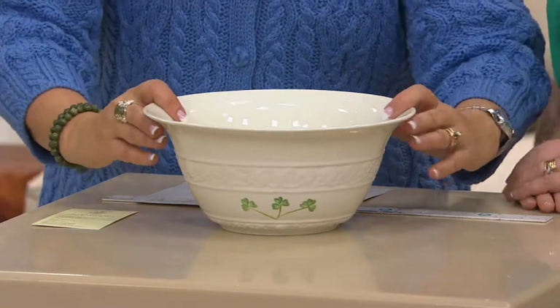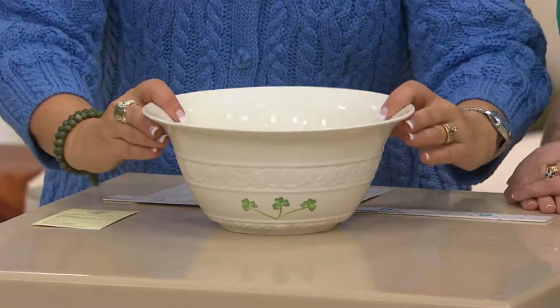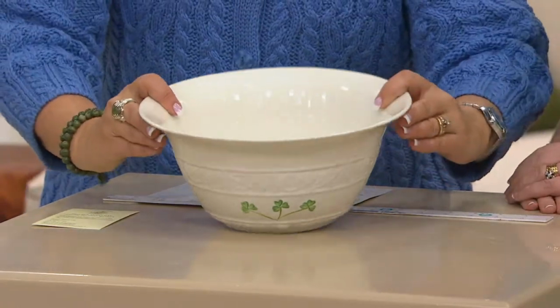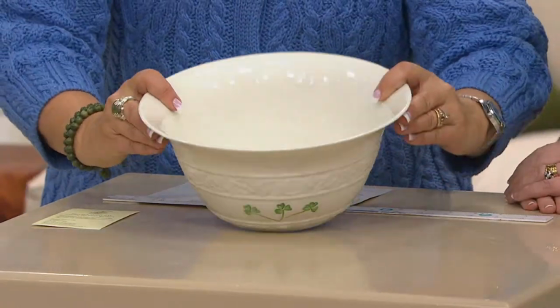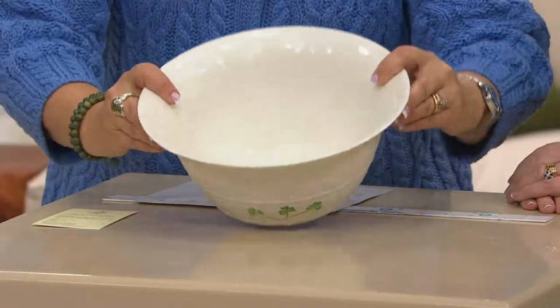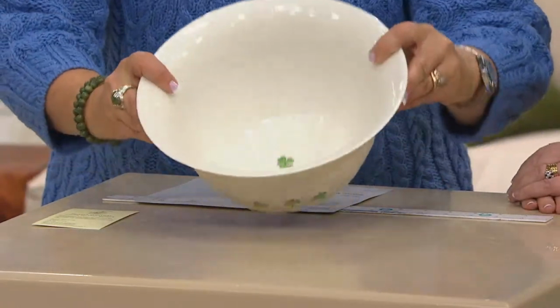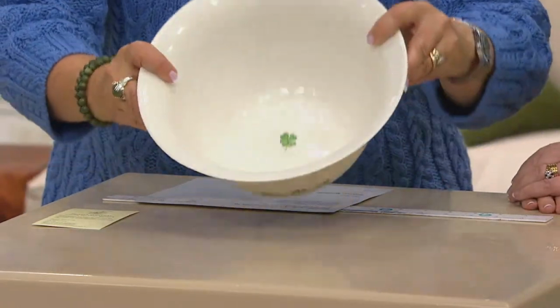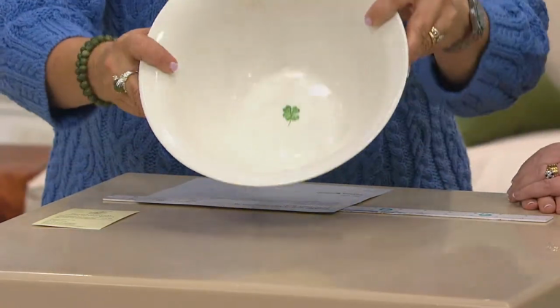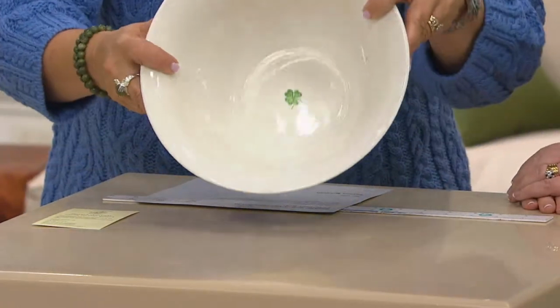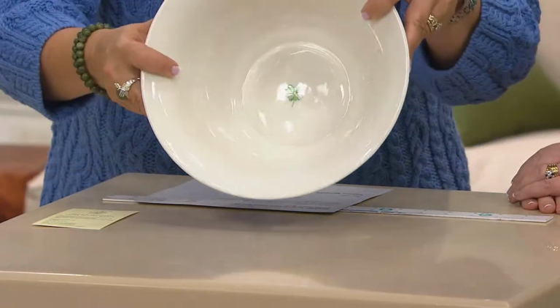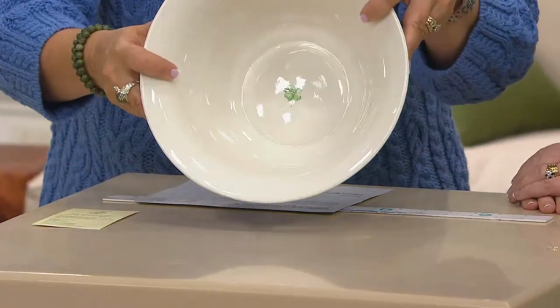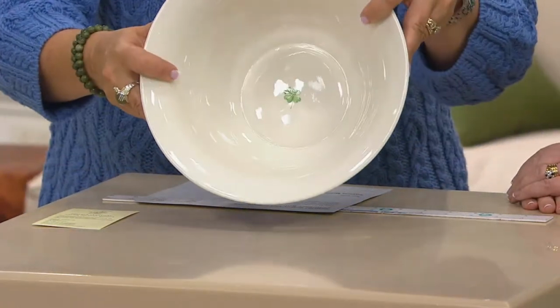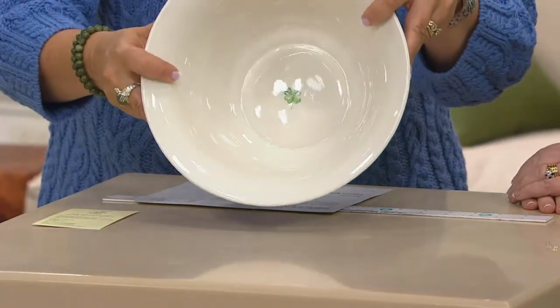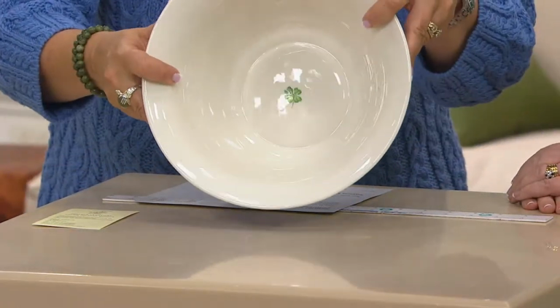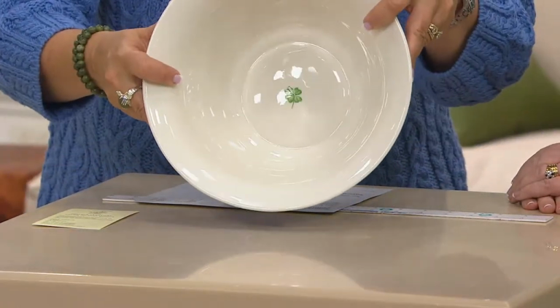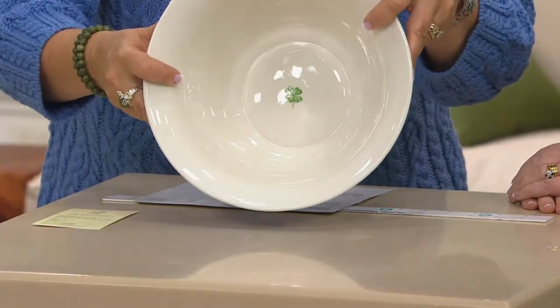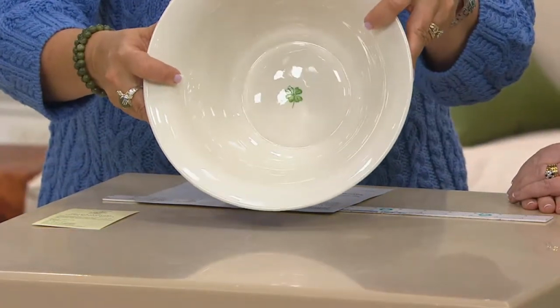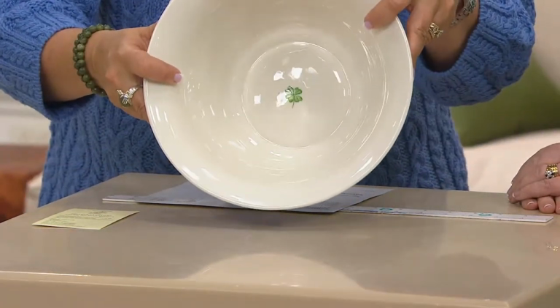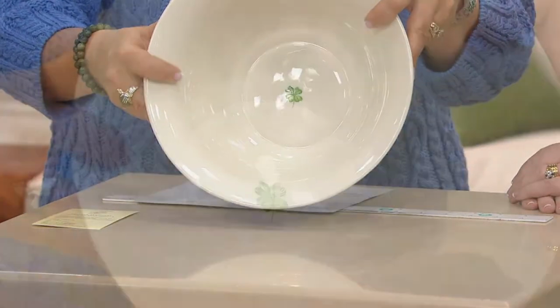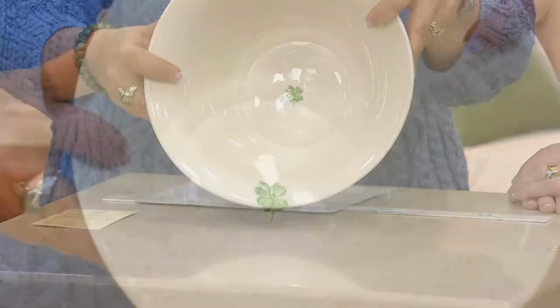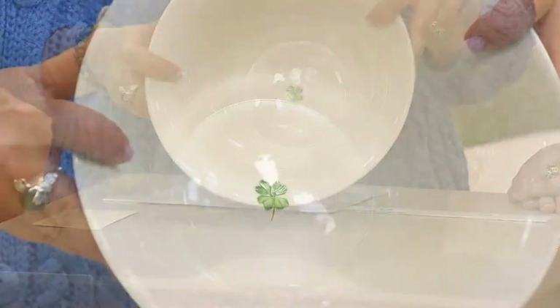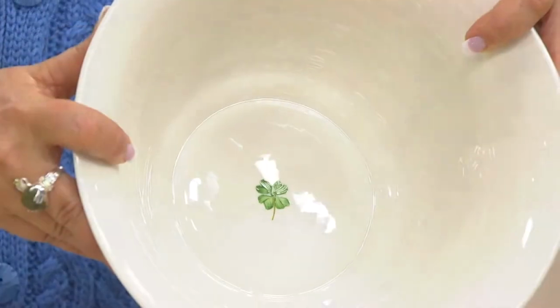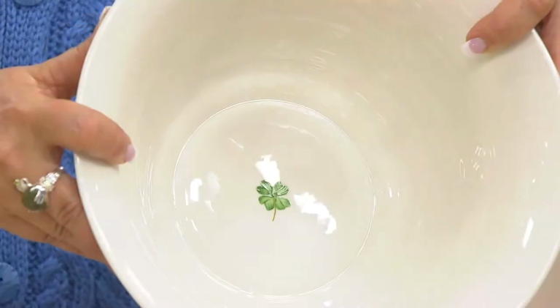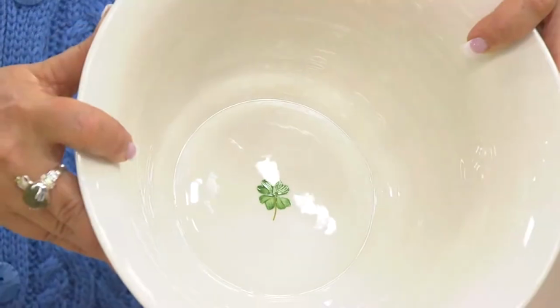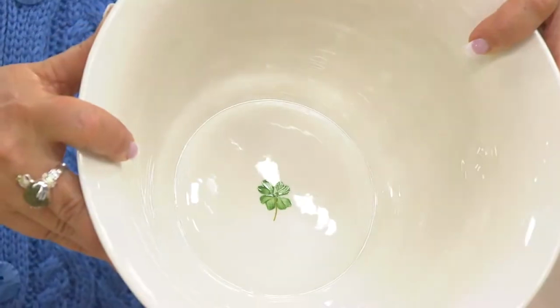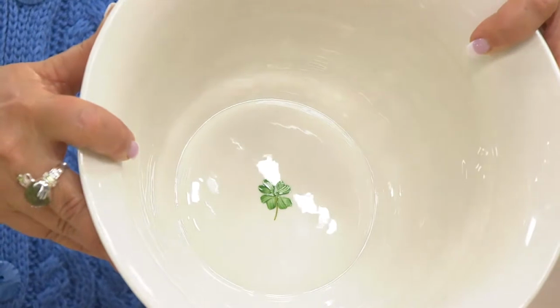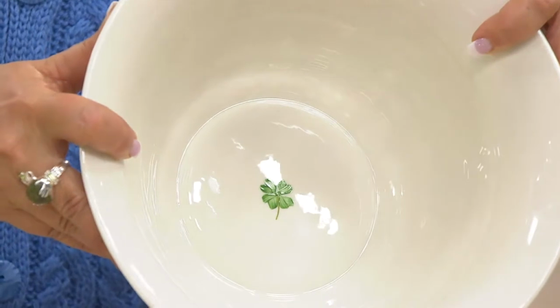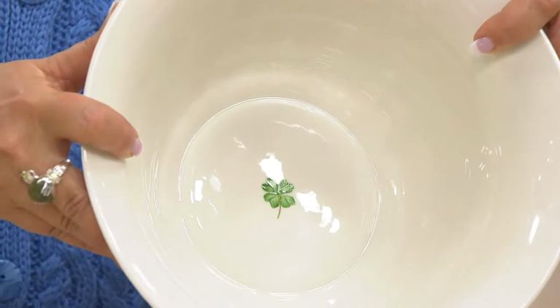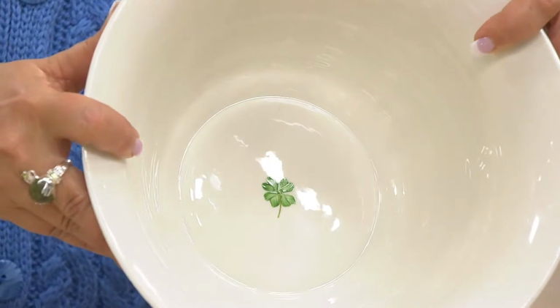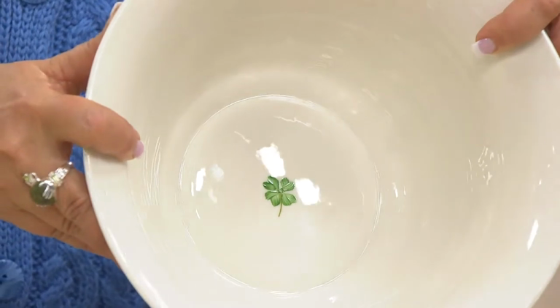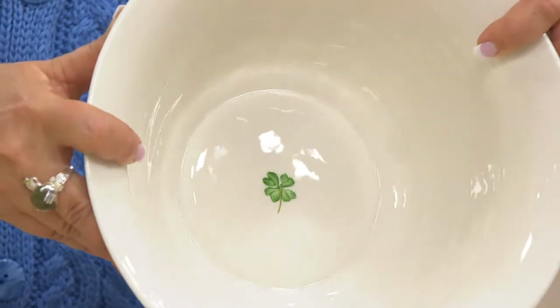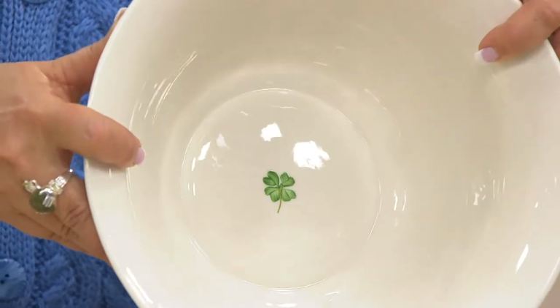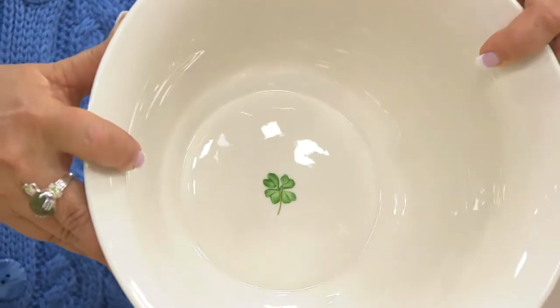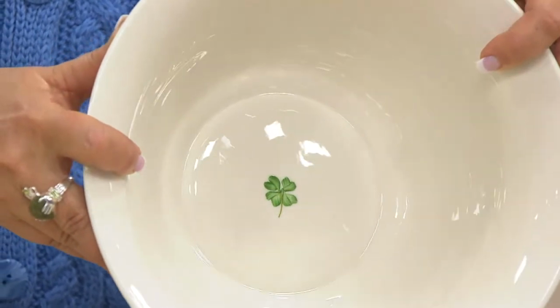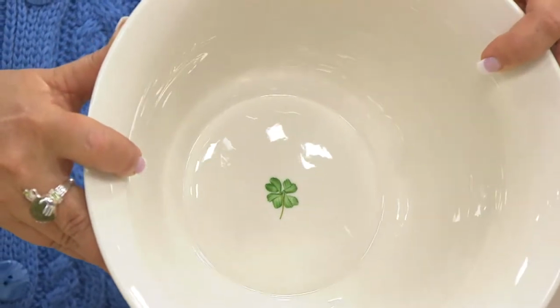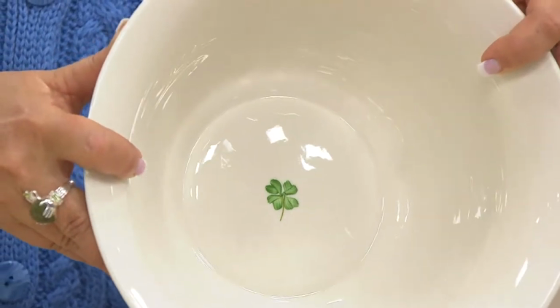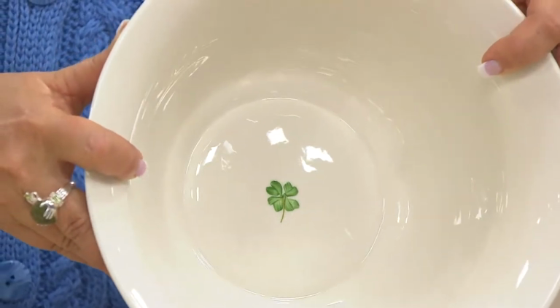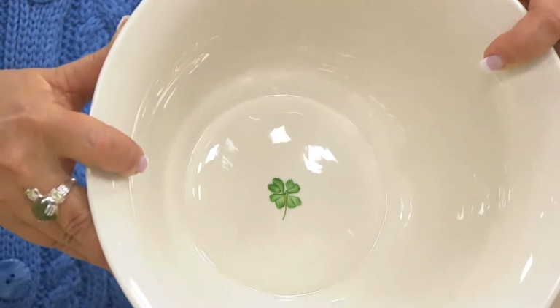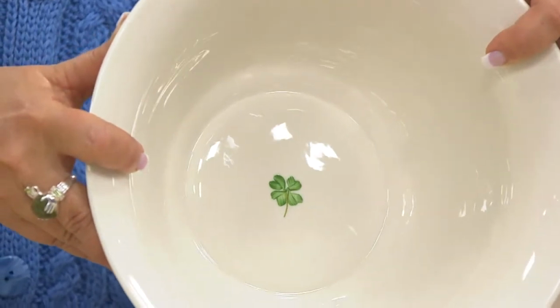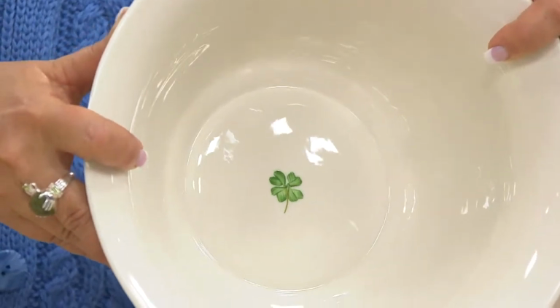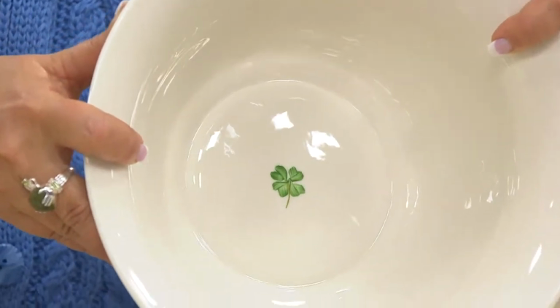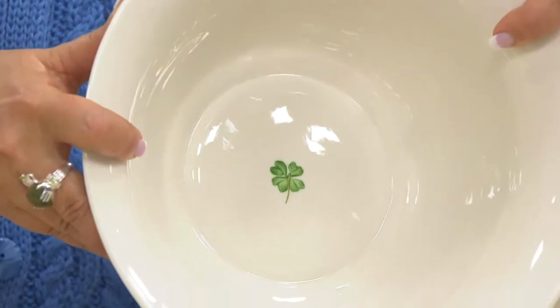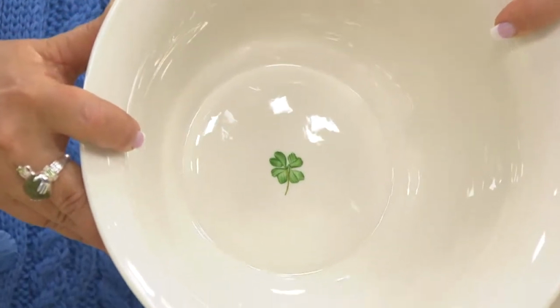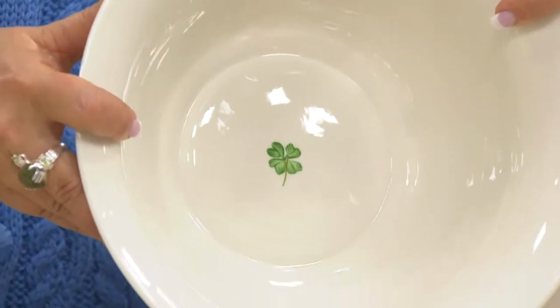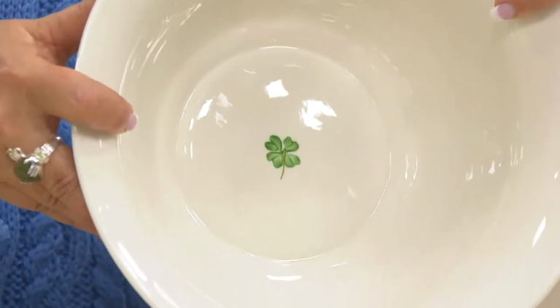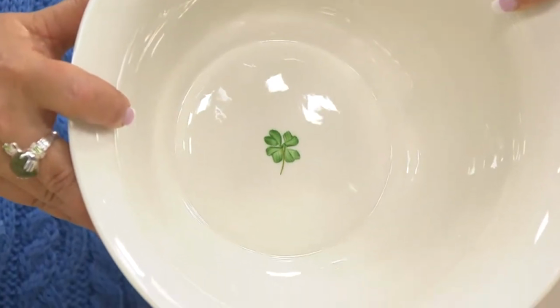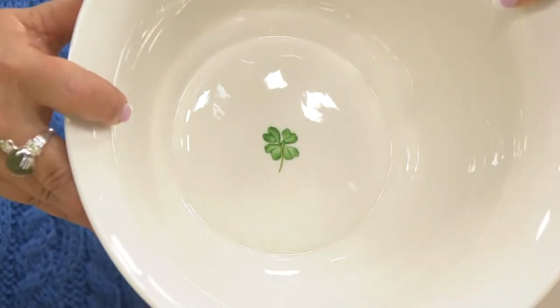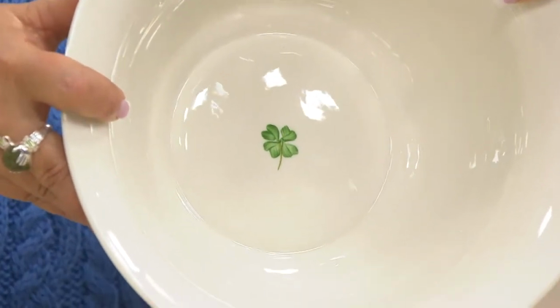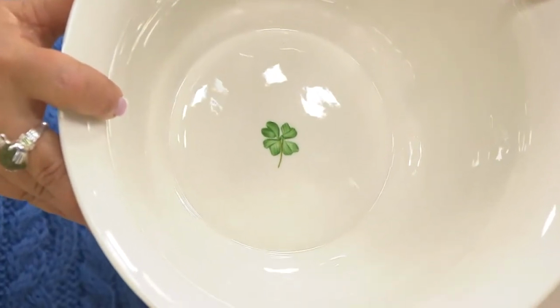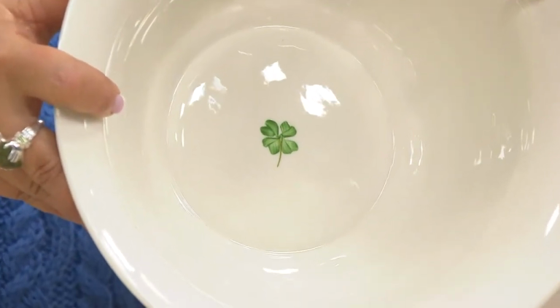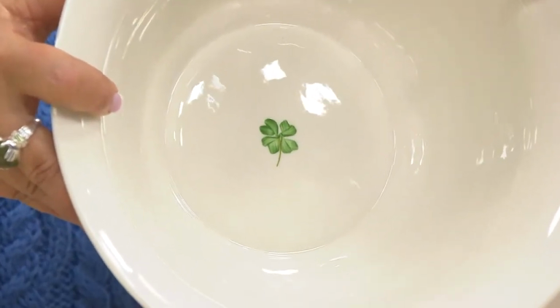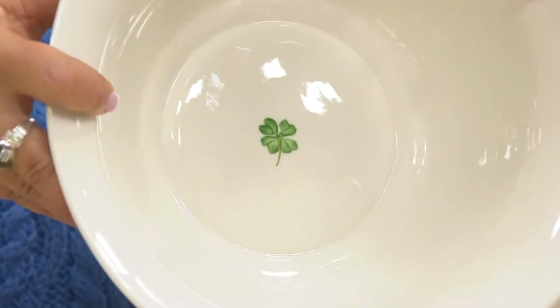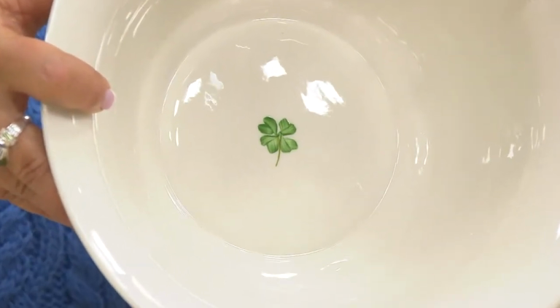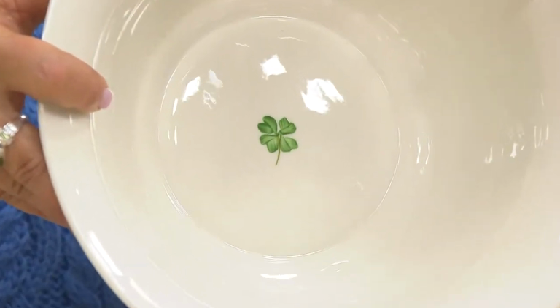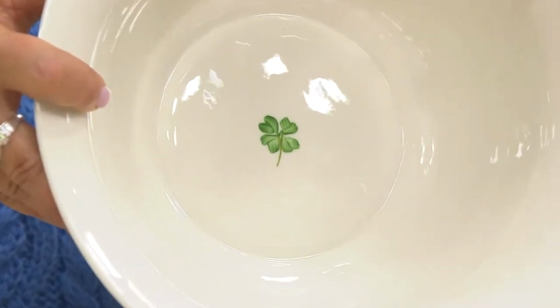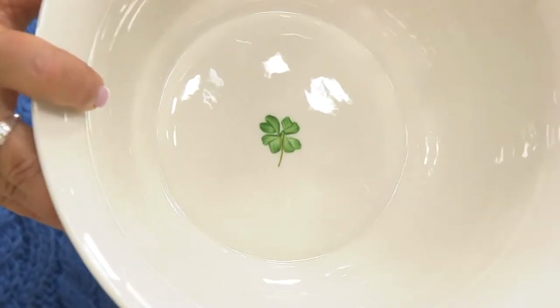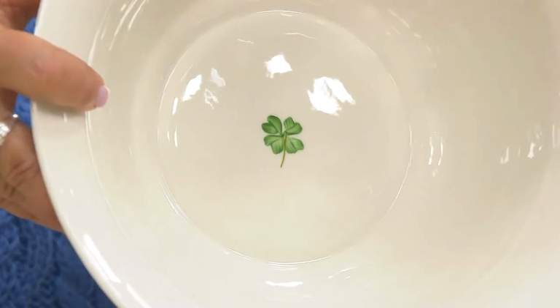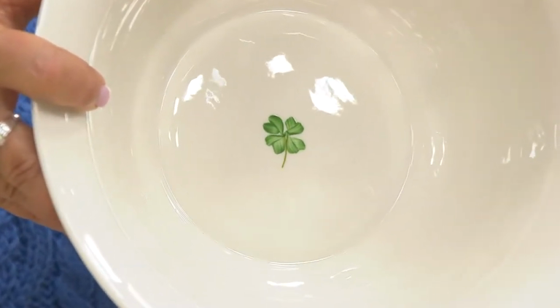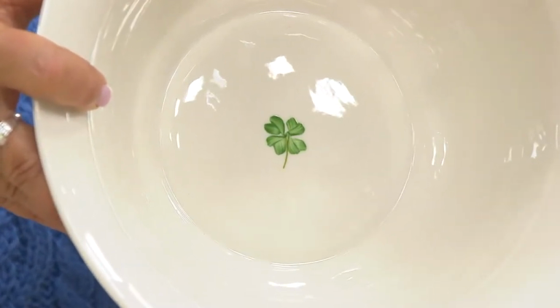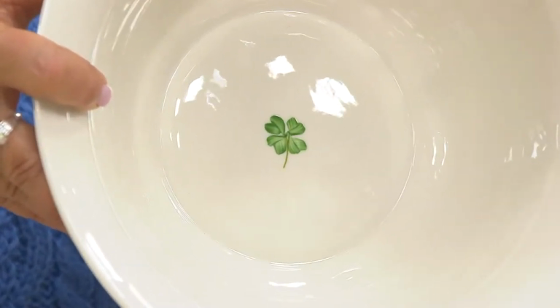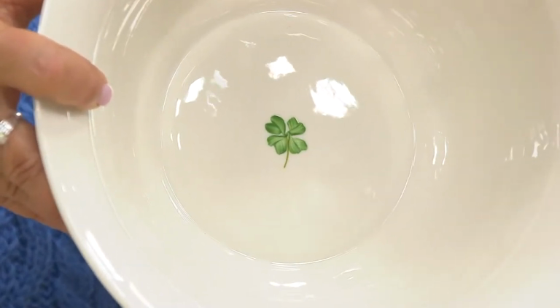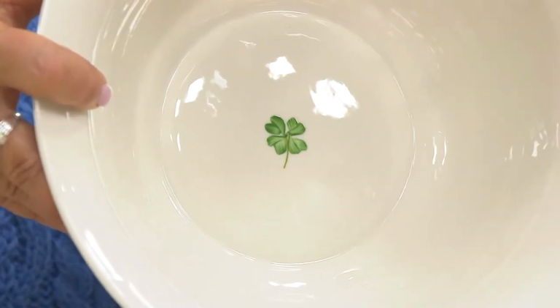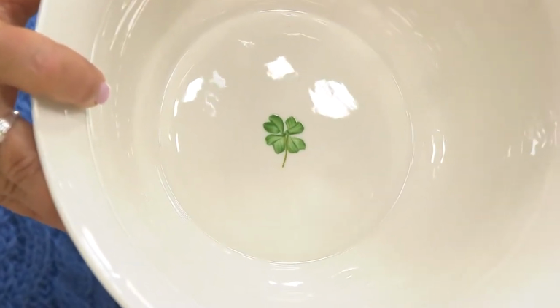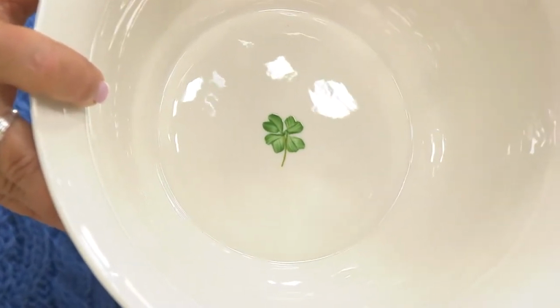And the surprise inside? Yes — there's one little, or should I say a wee shamrock? A wee clover. Is that a four-leaf clover at the bottom of the bowl?